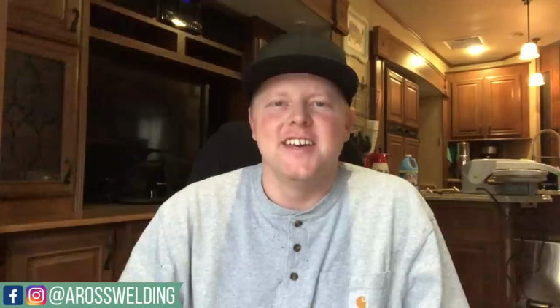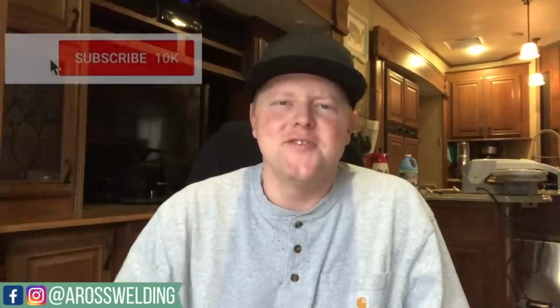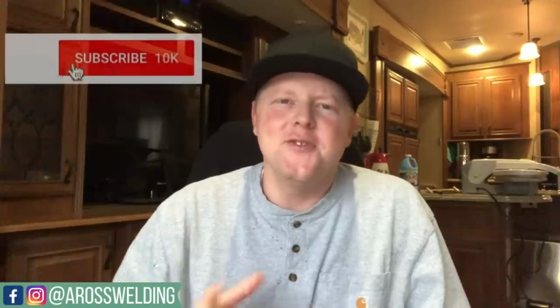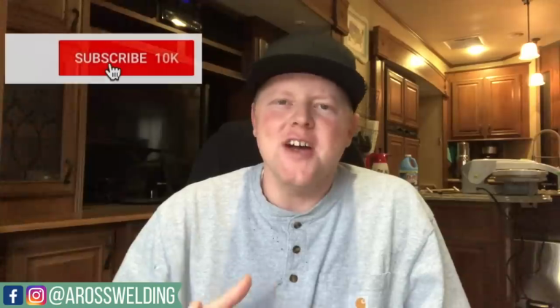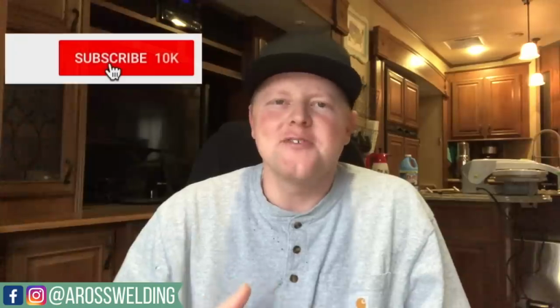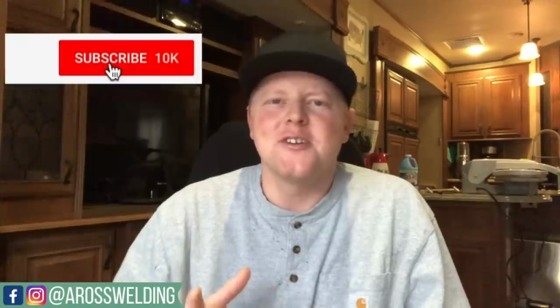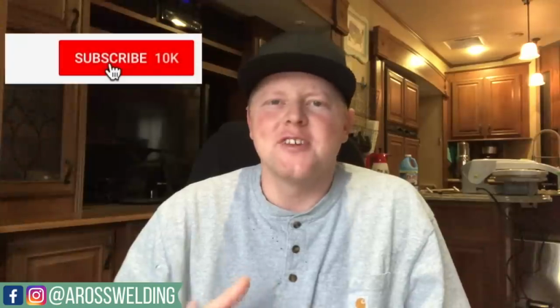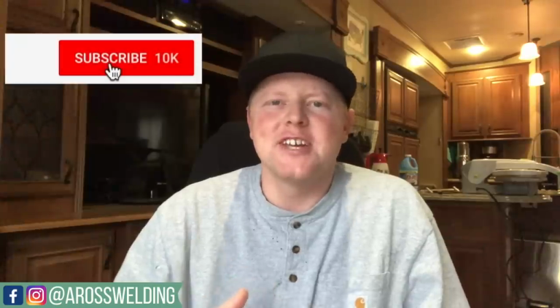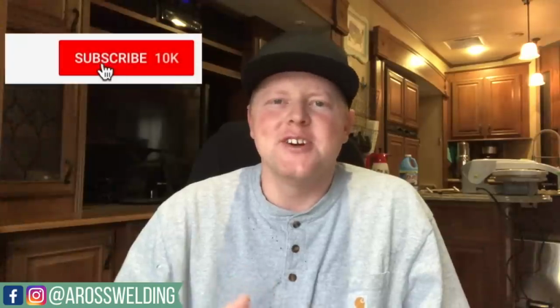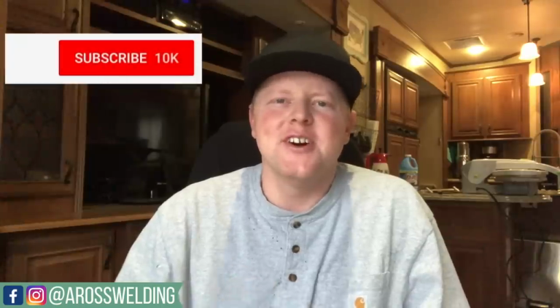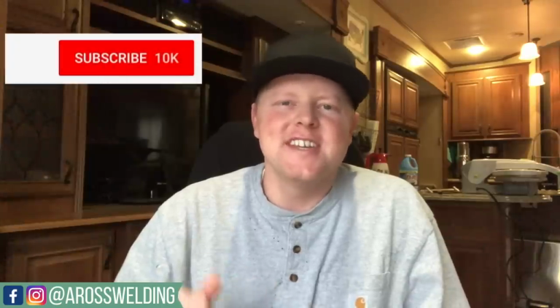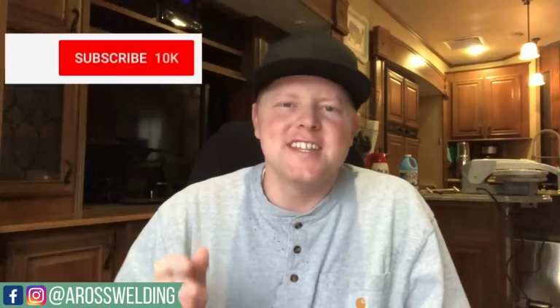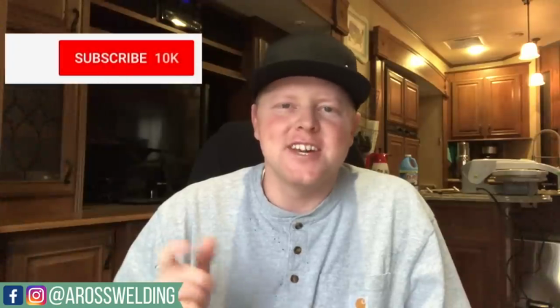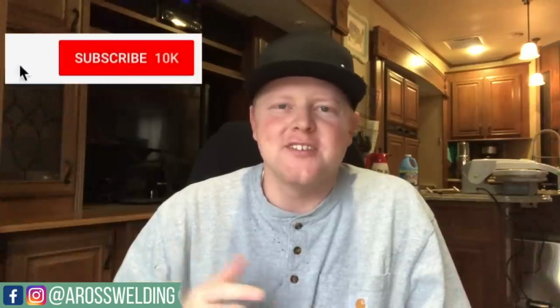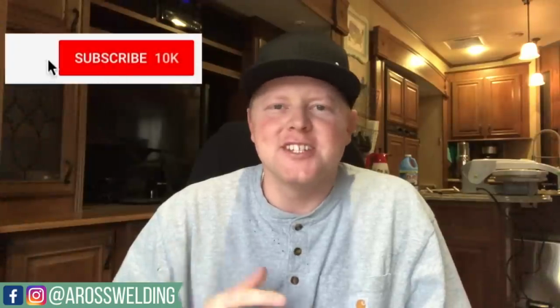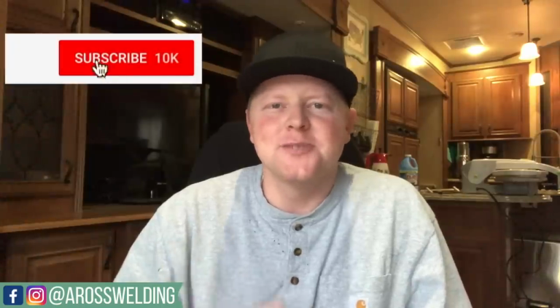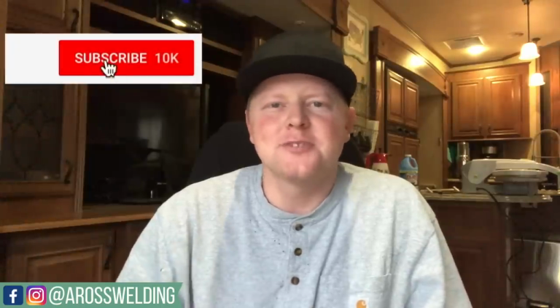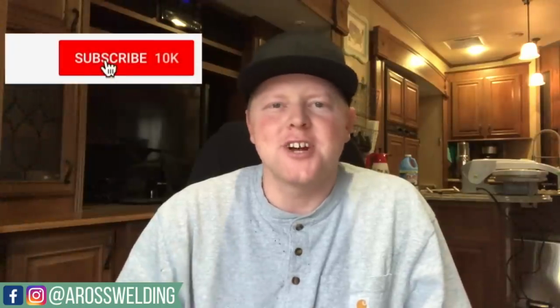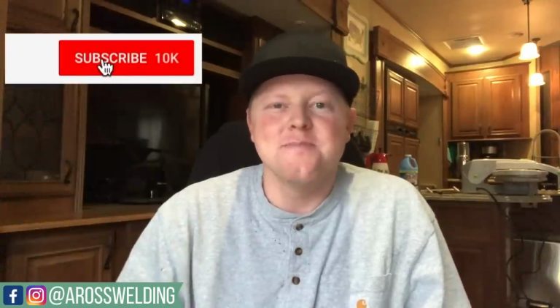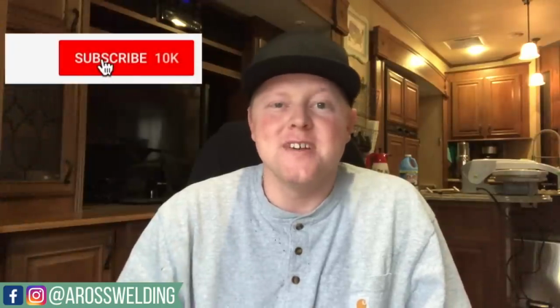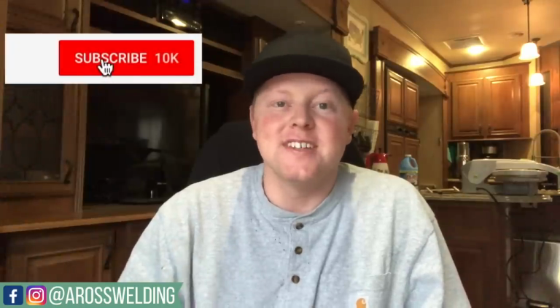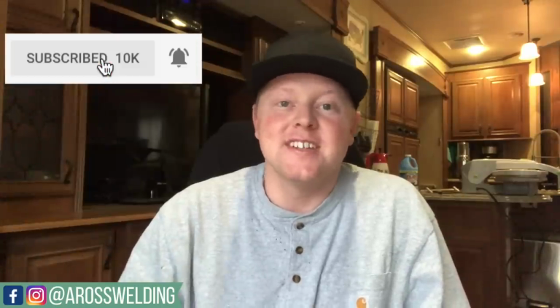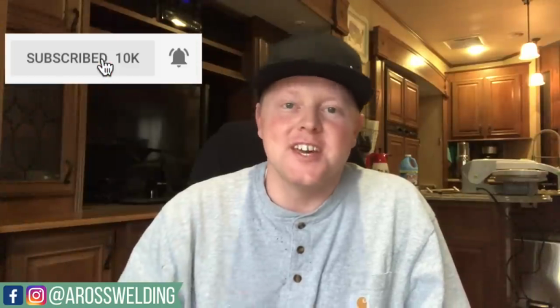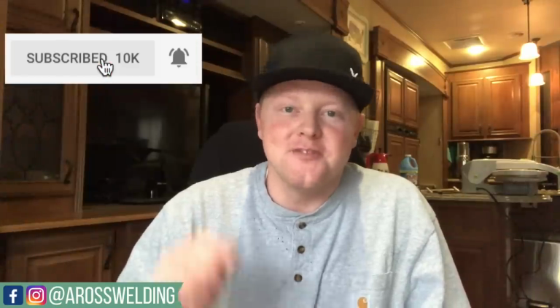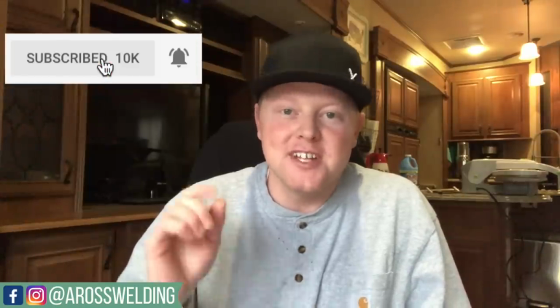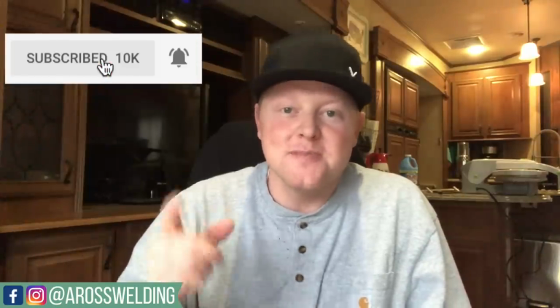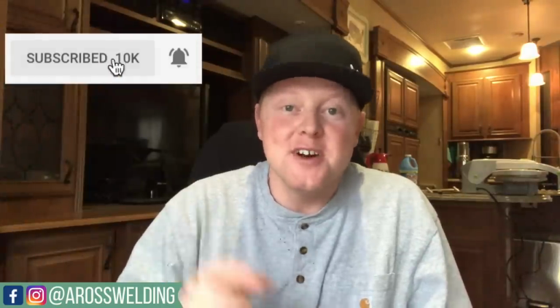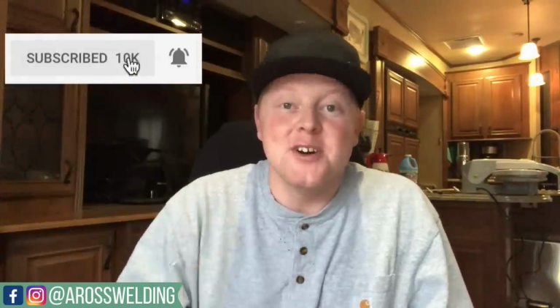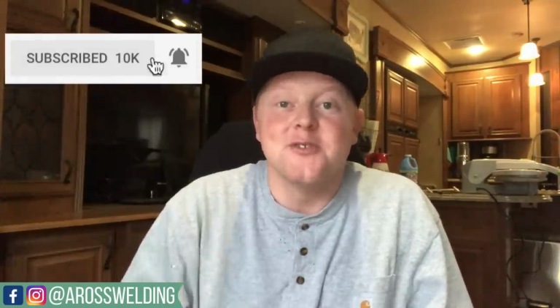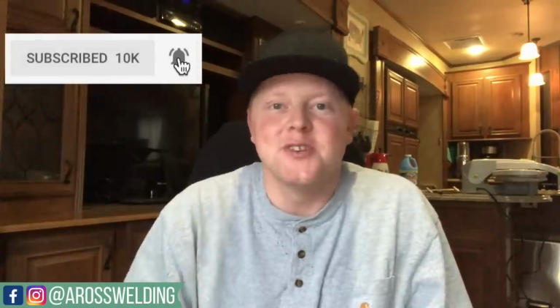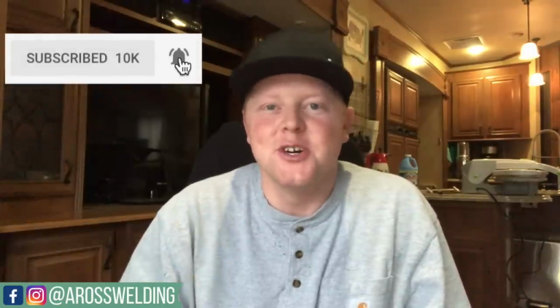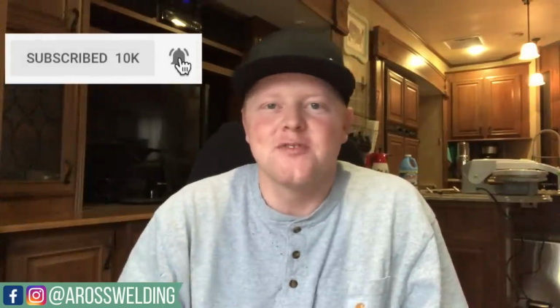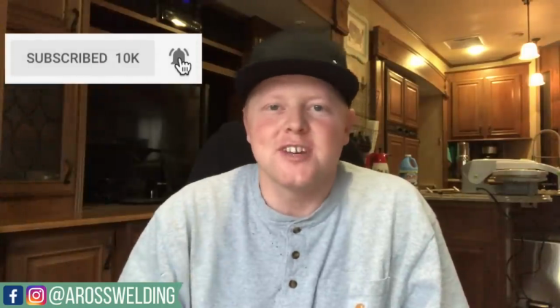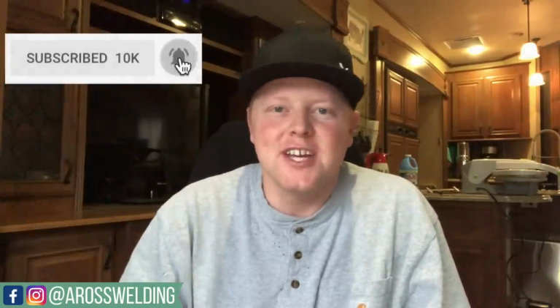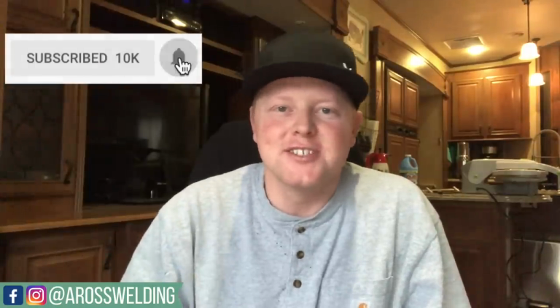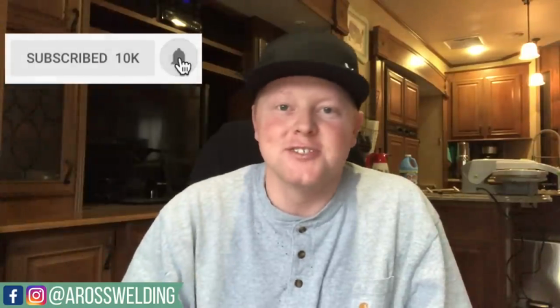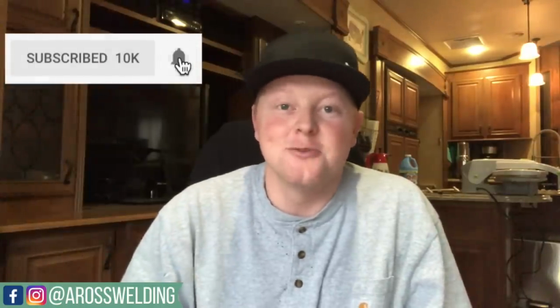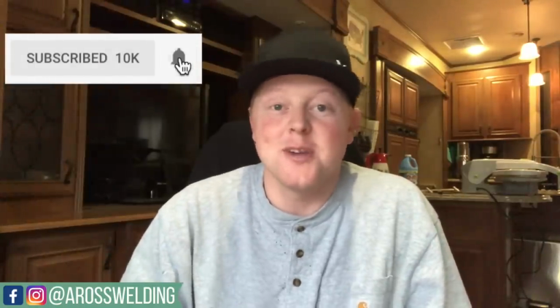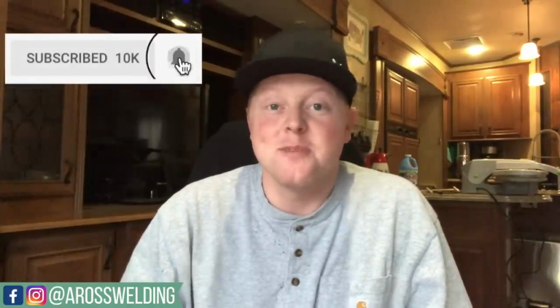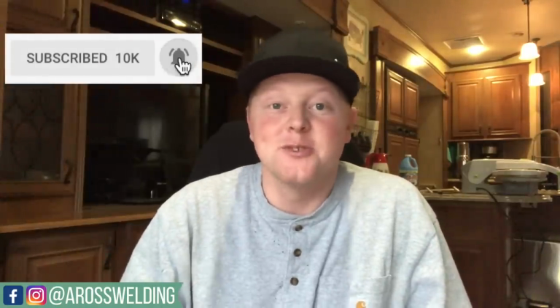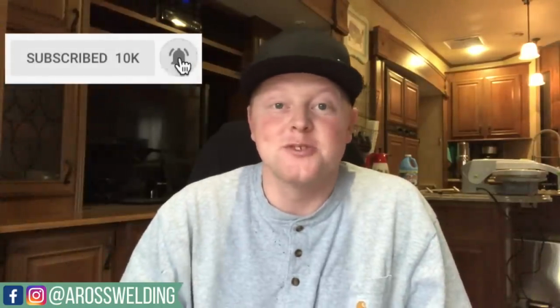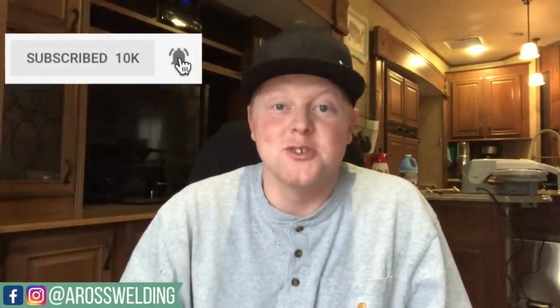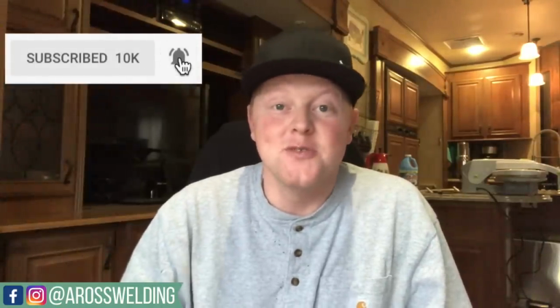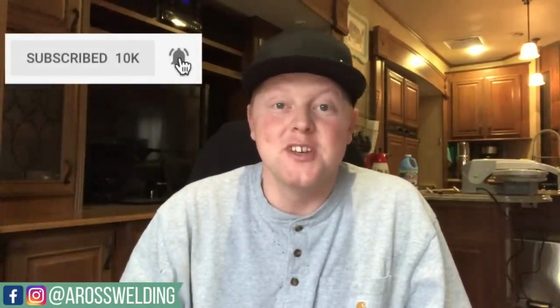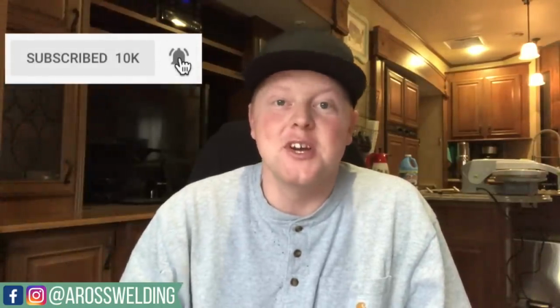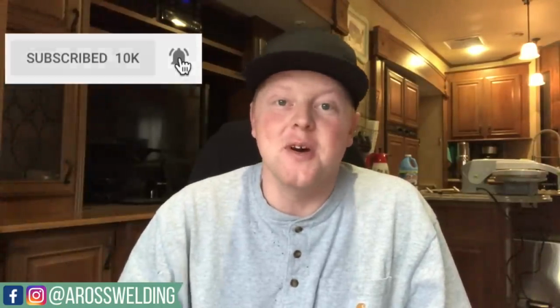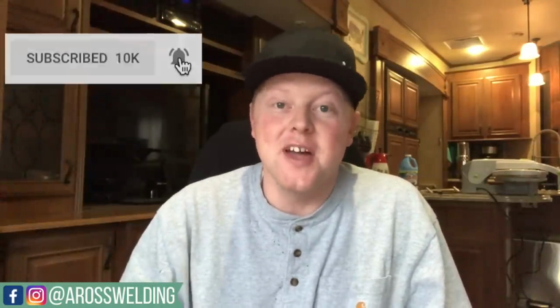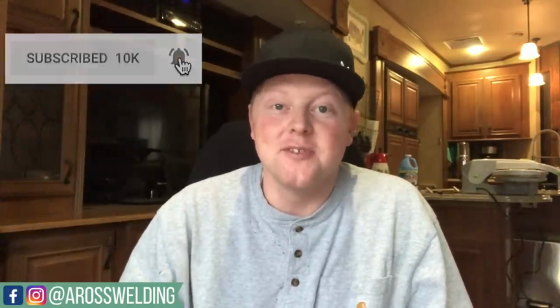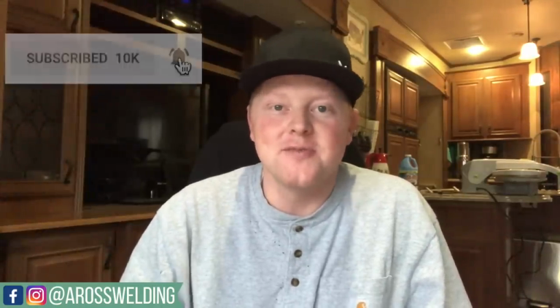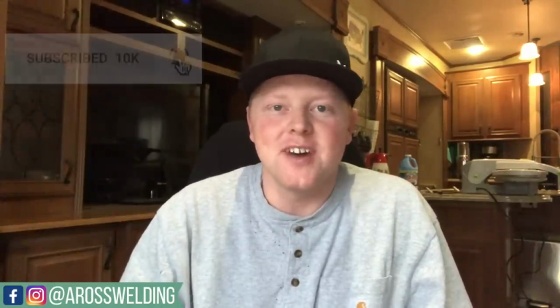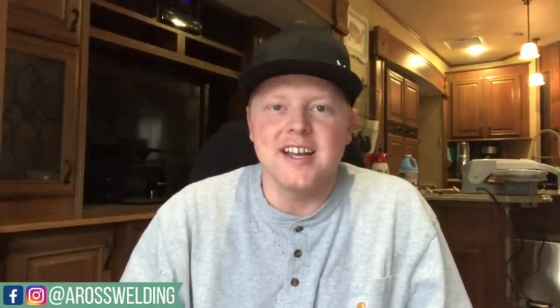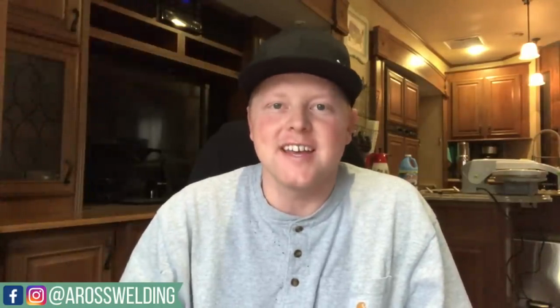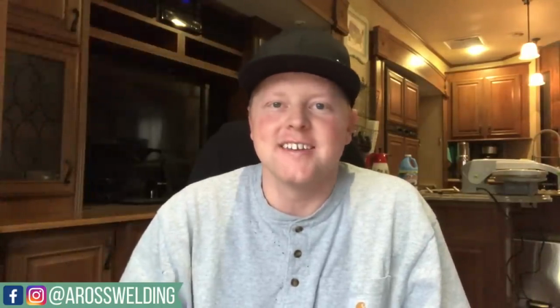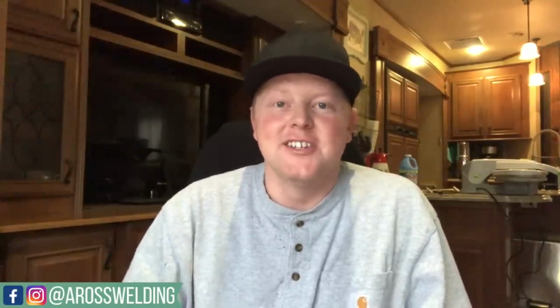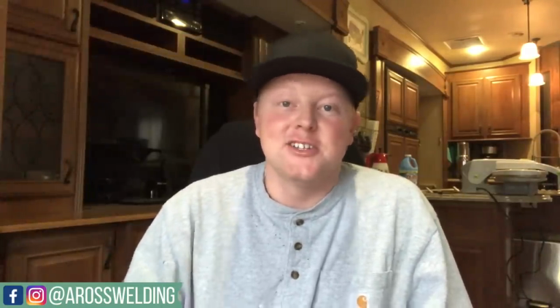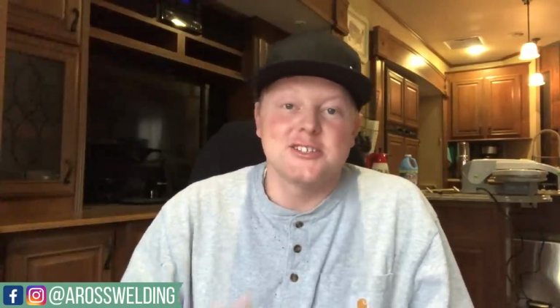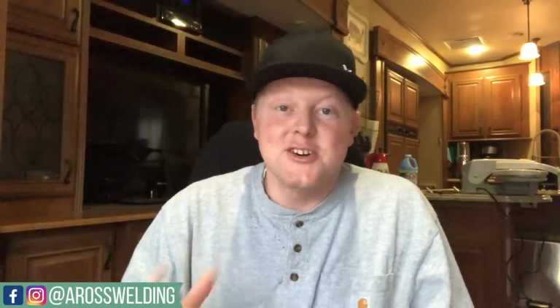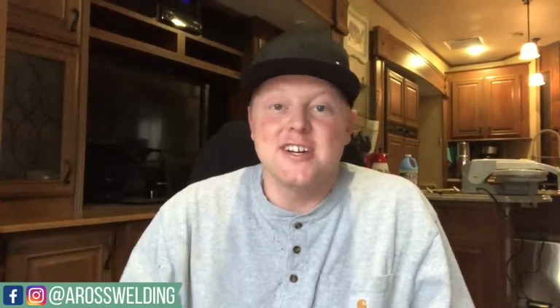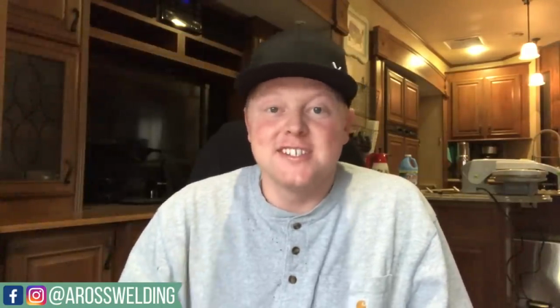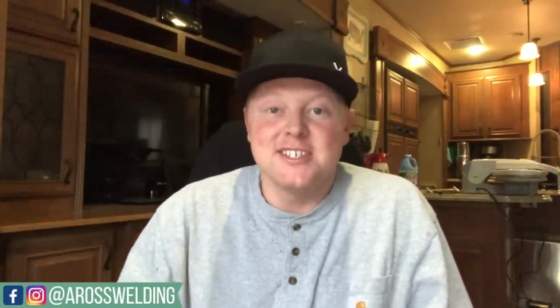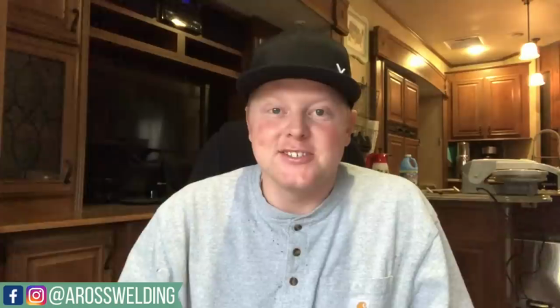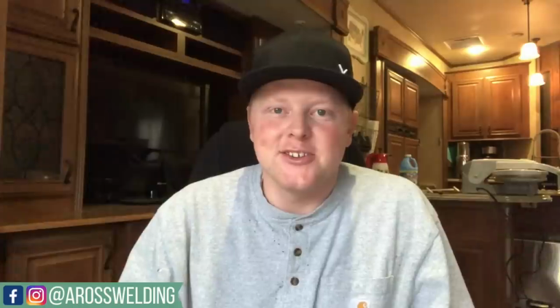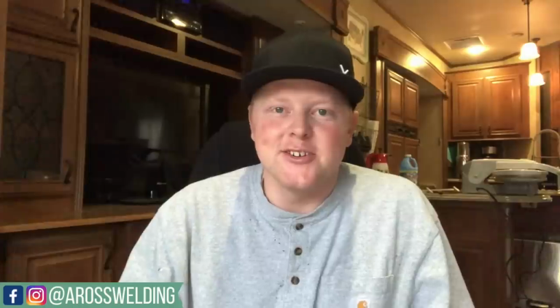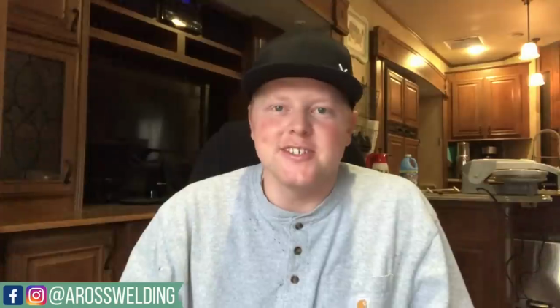If you haven't already, go ahead and hit that red subscribe button and ring the bell for notifications when I post a new video every Friday. Let's go ahead and get started.